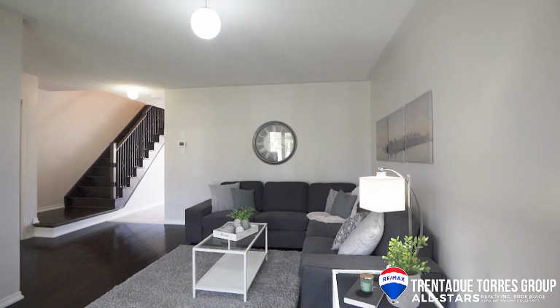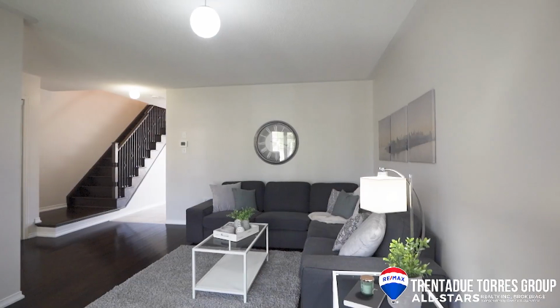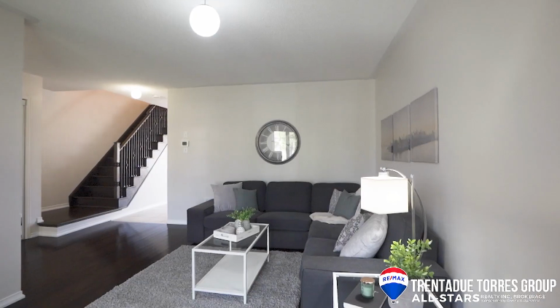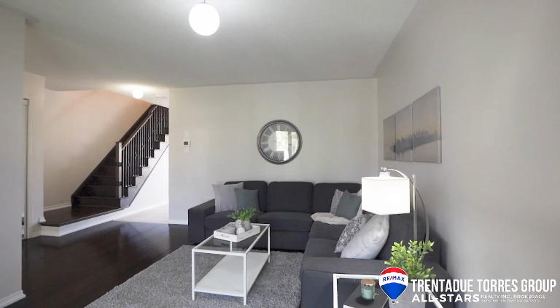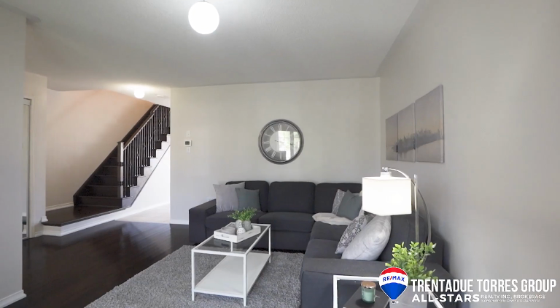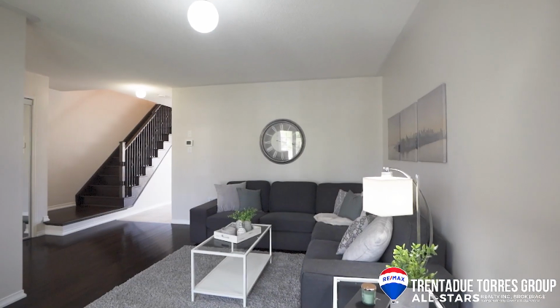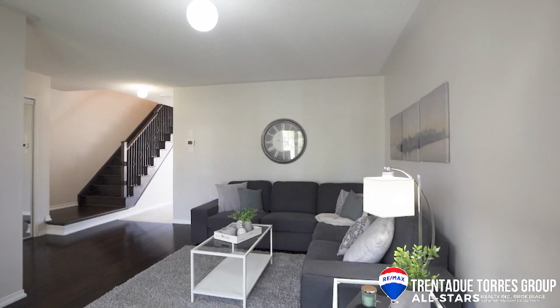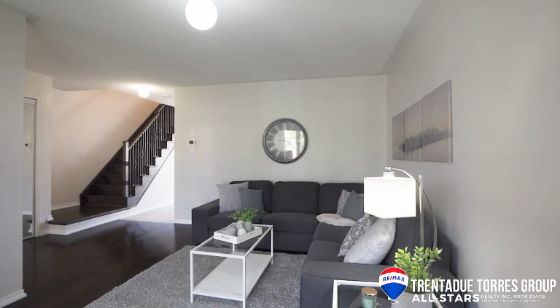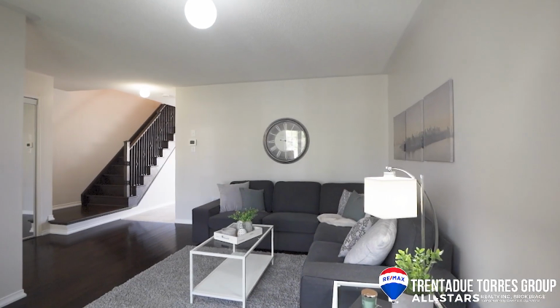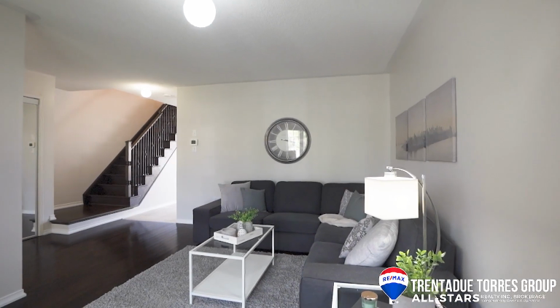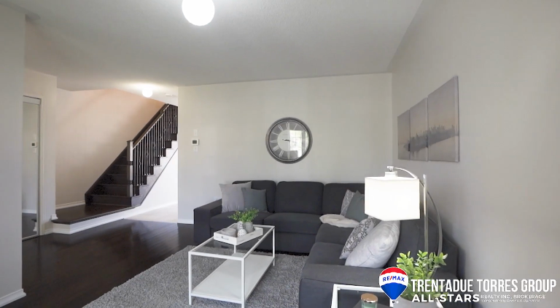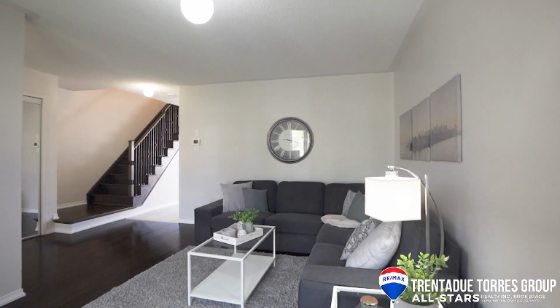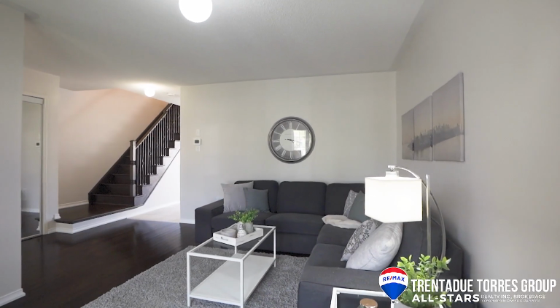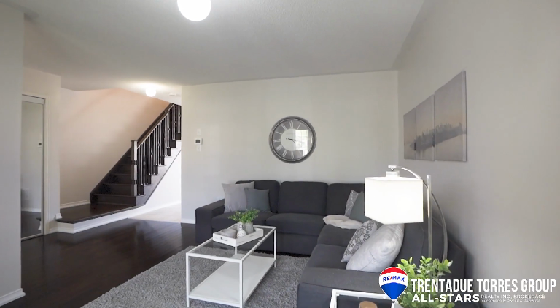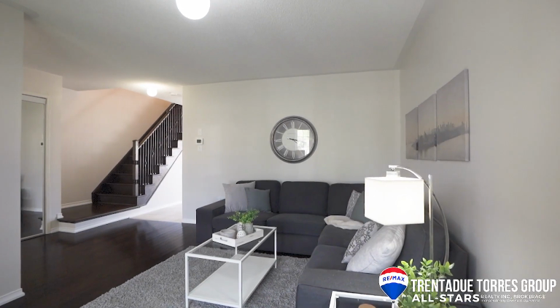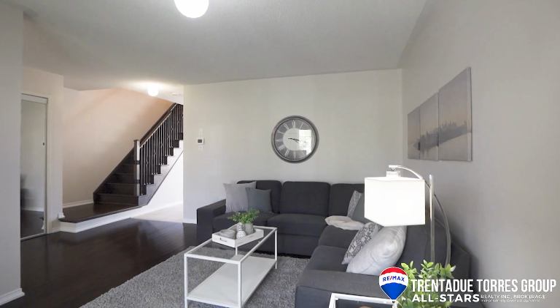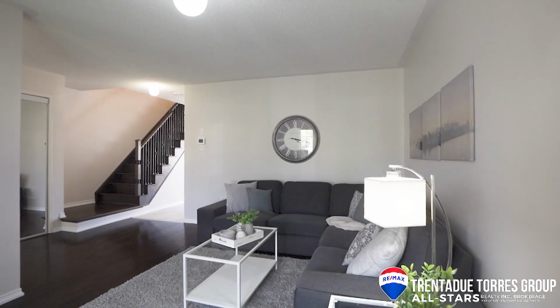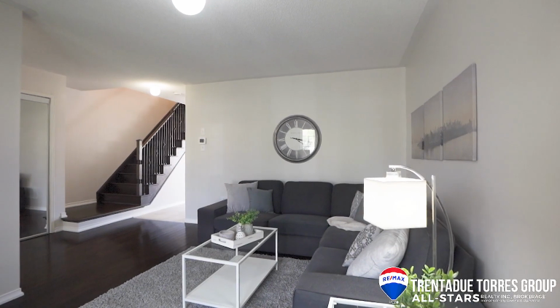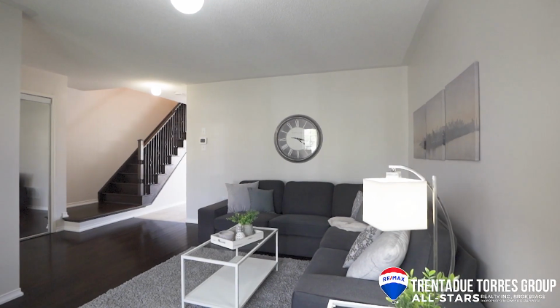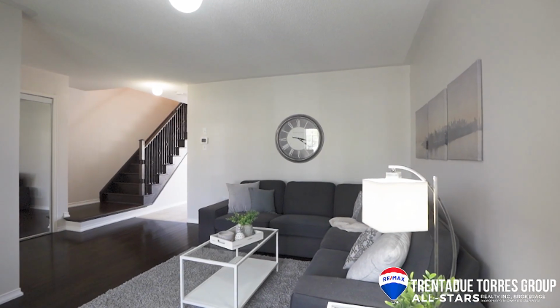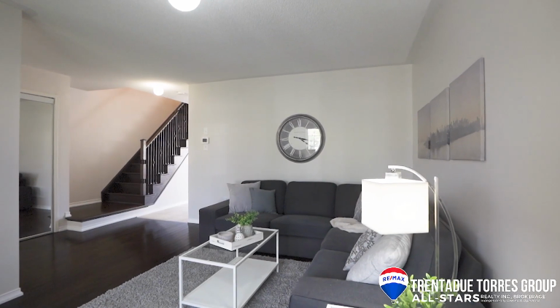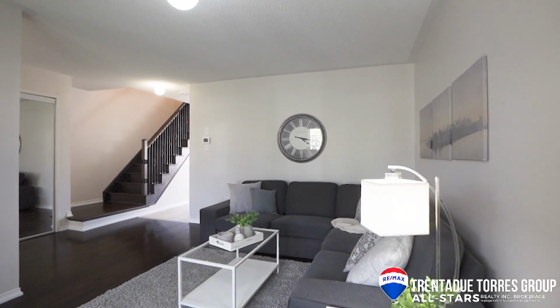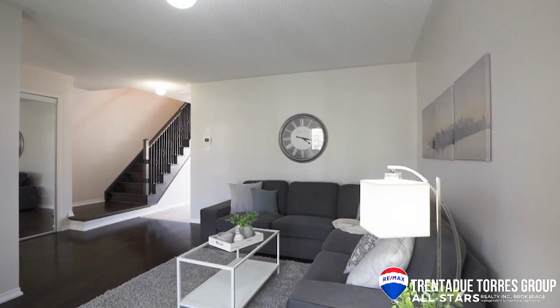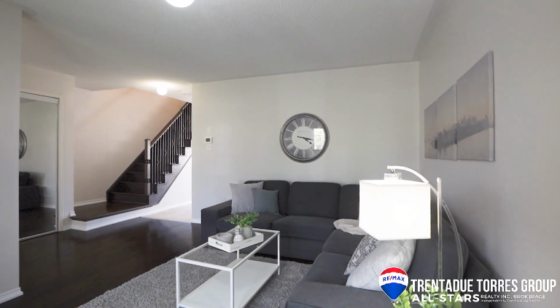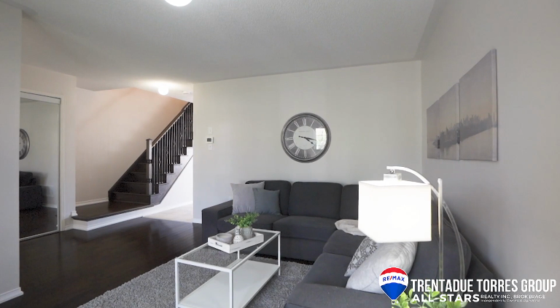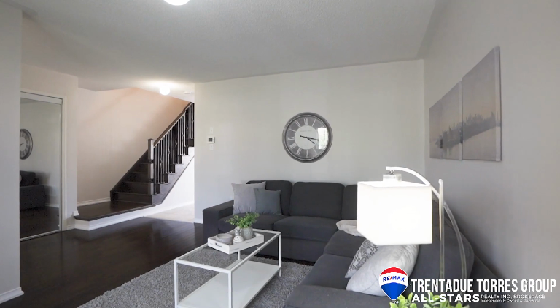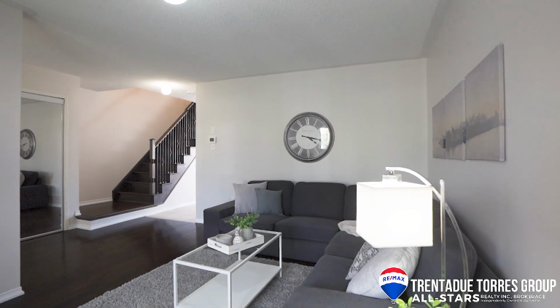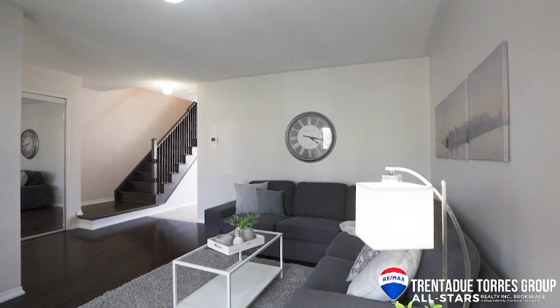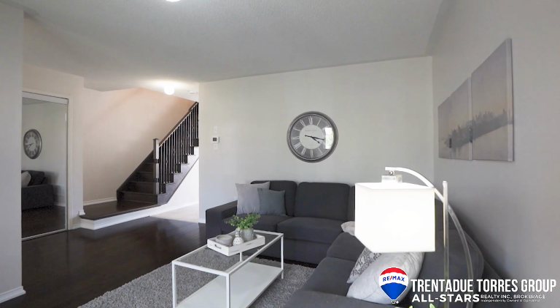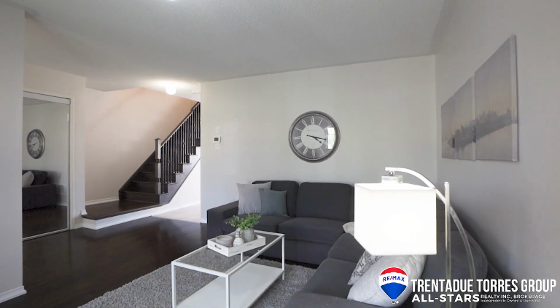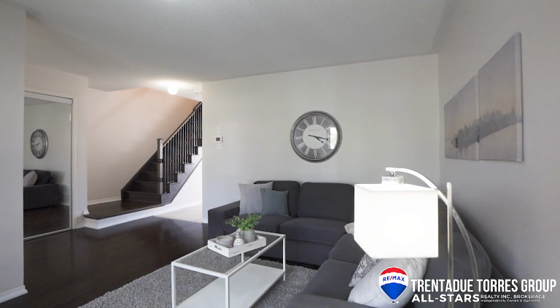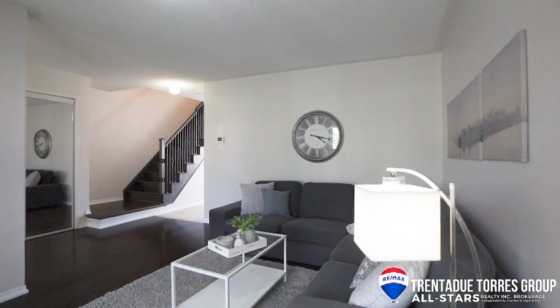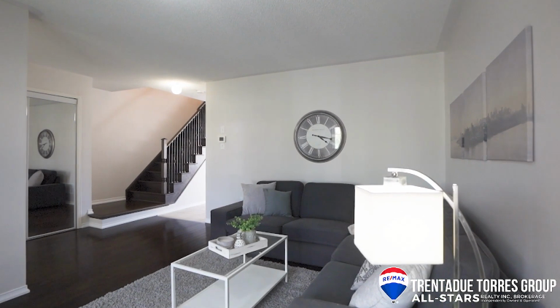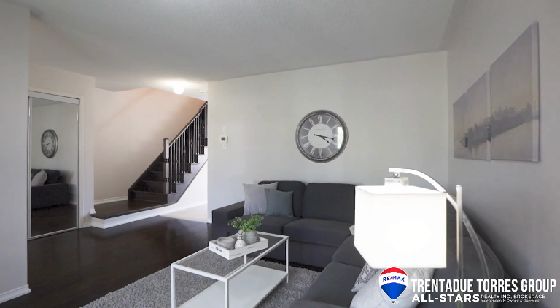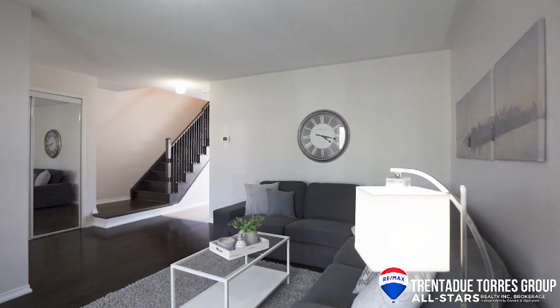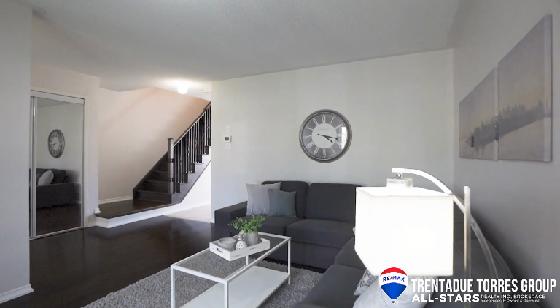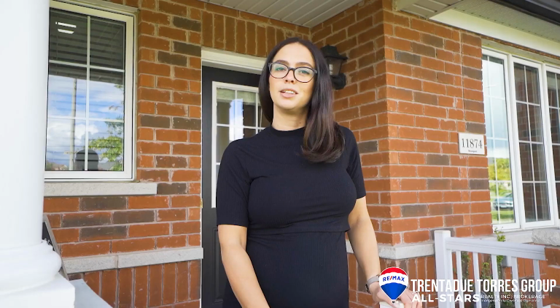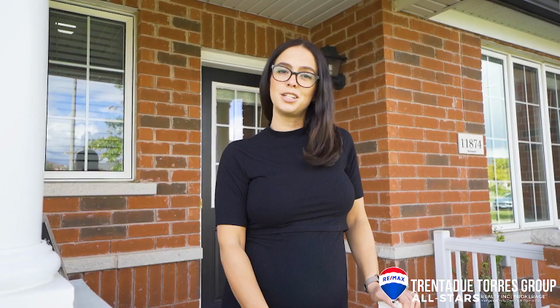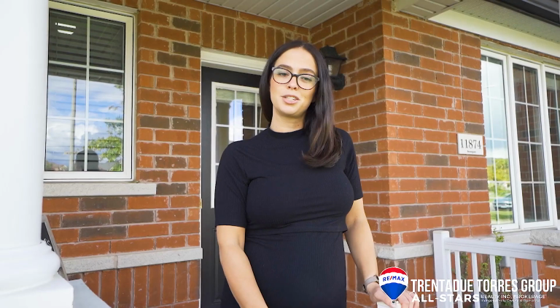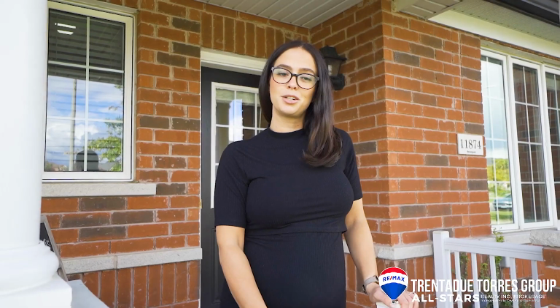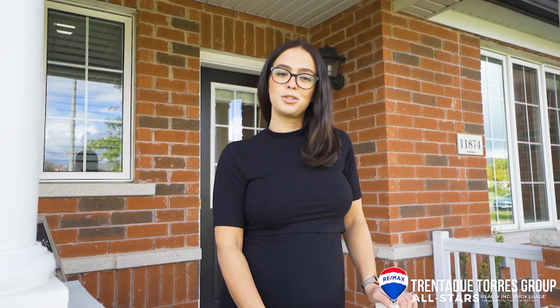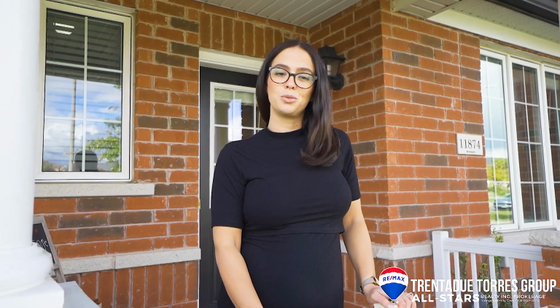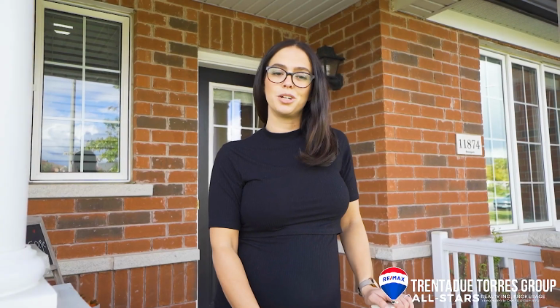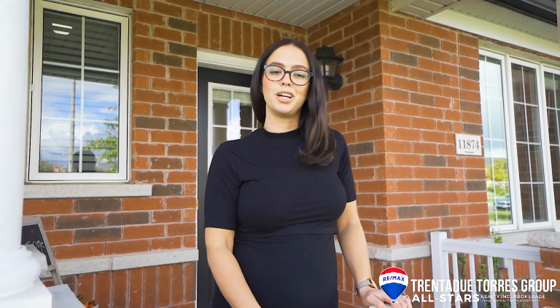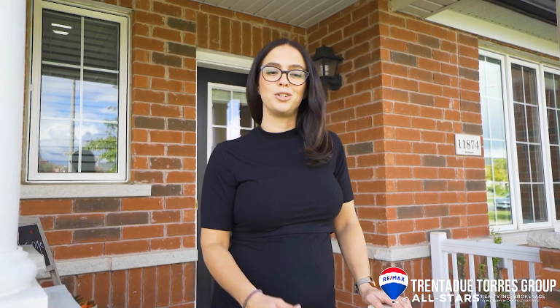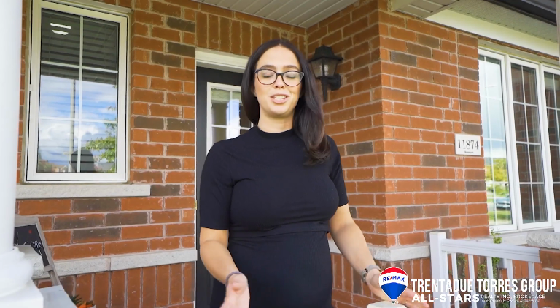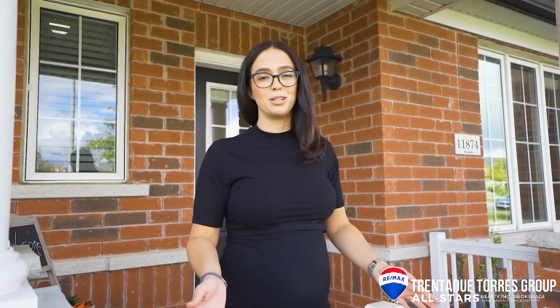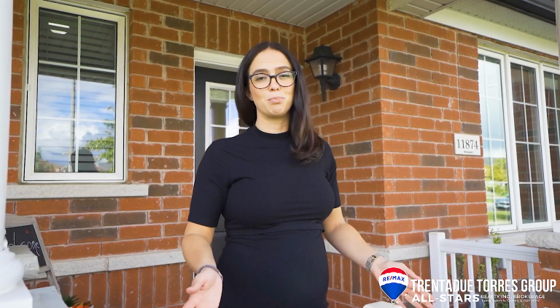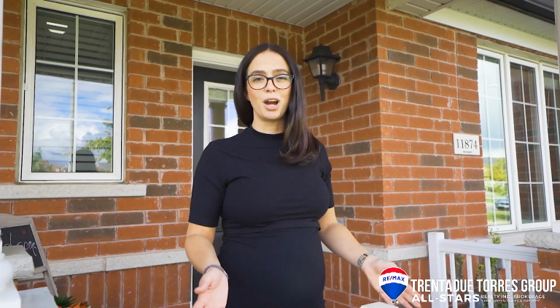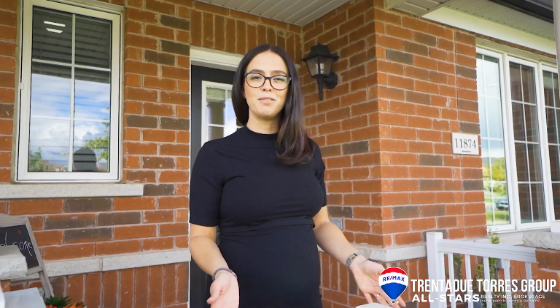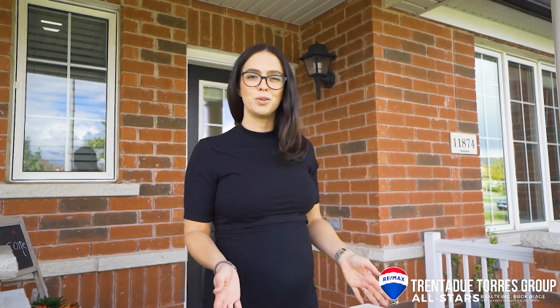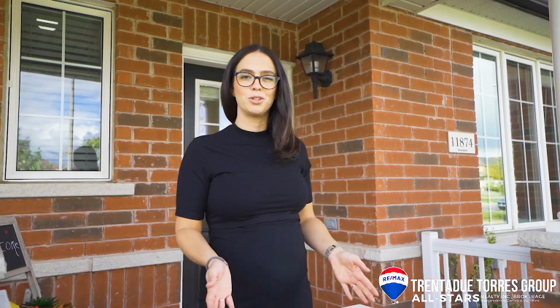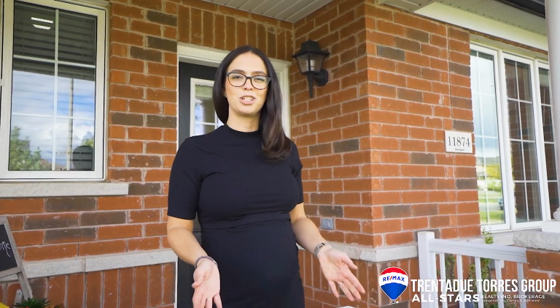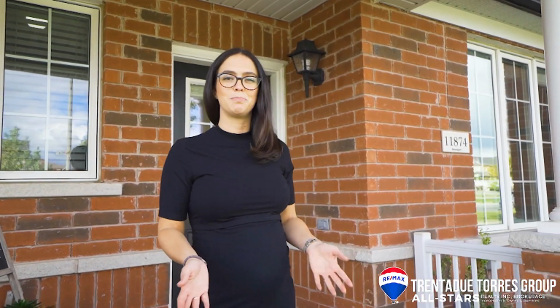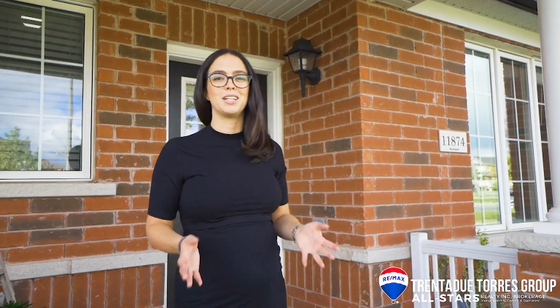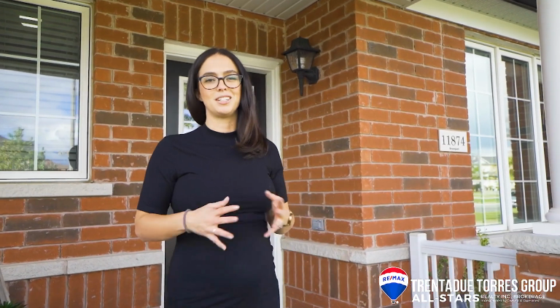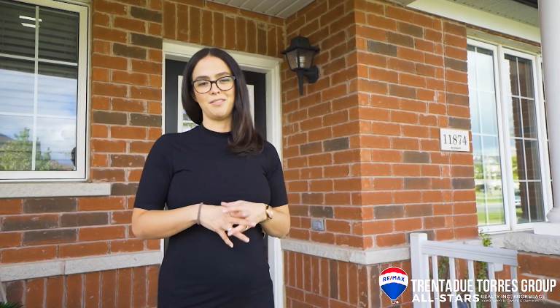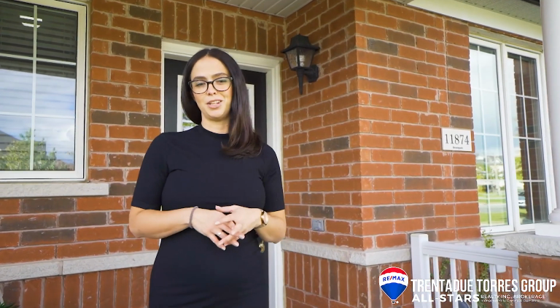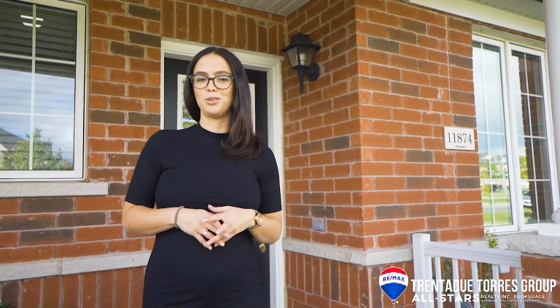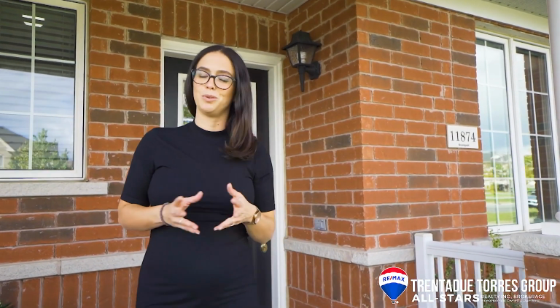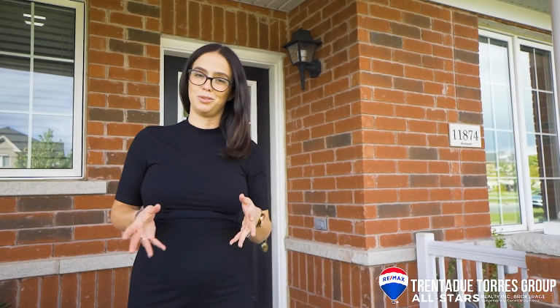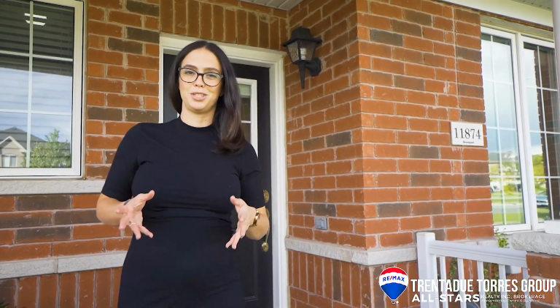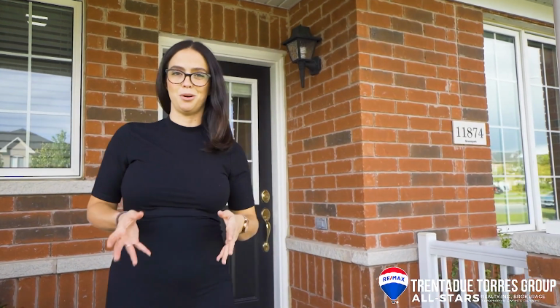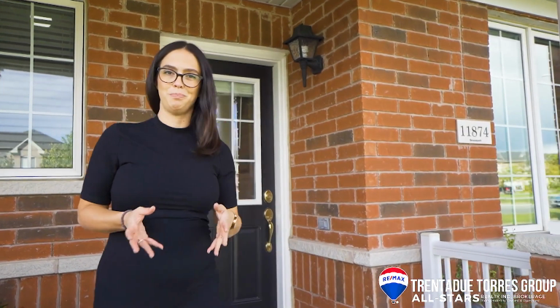It has a great layout with no wasted space and has been meticulously maintained by the original owners. Let's start our tour and you can see the pride of ownership that is evident throughout this home.